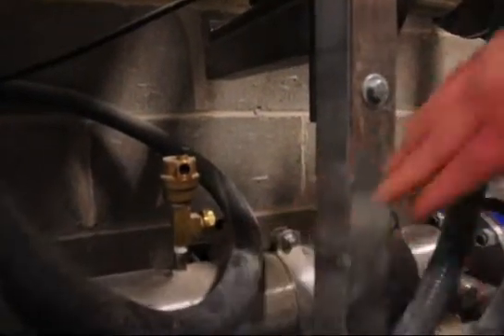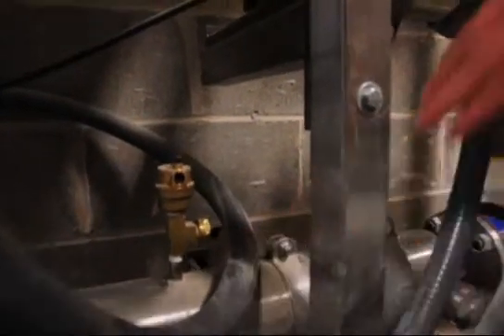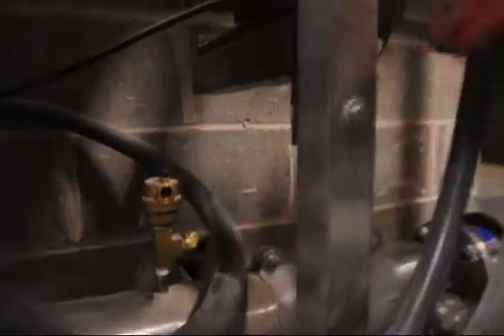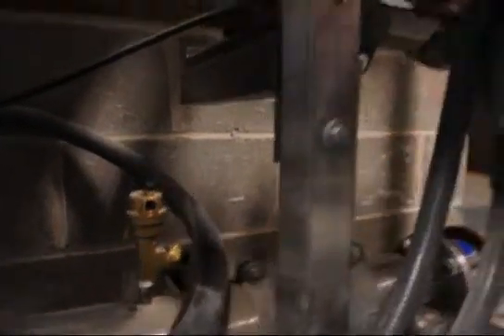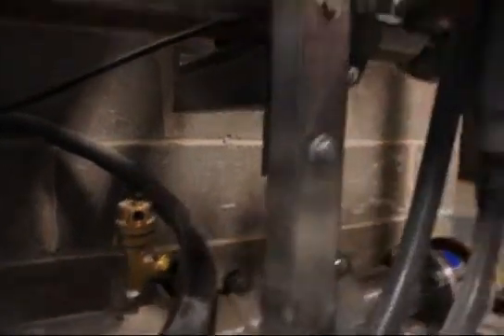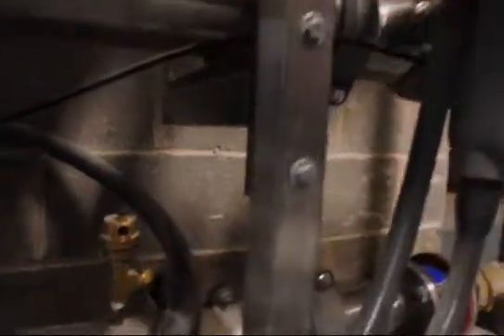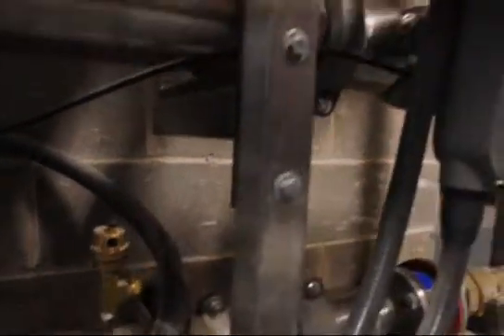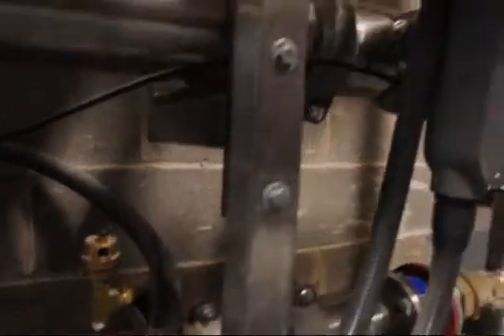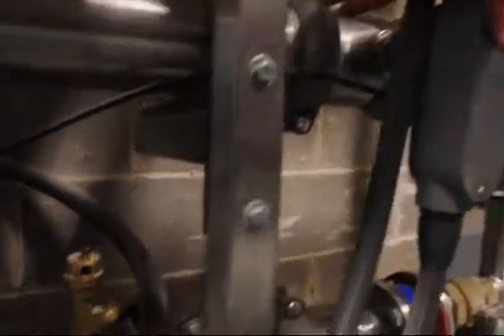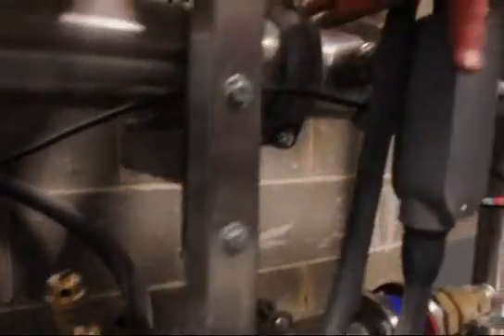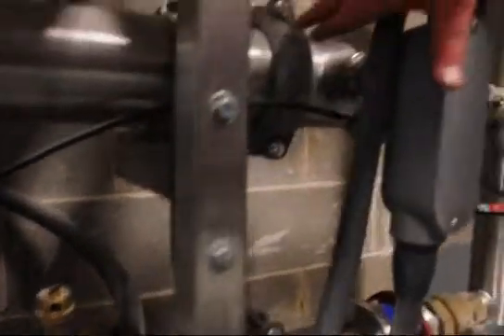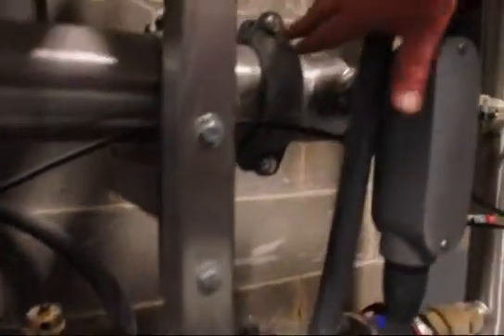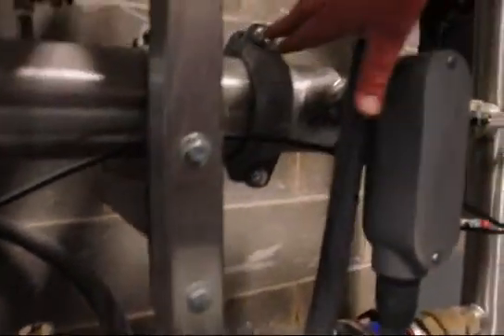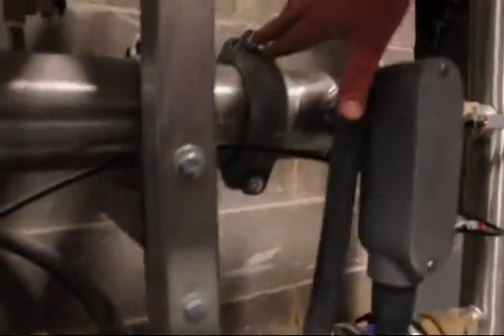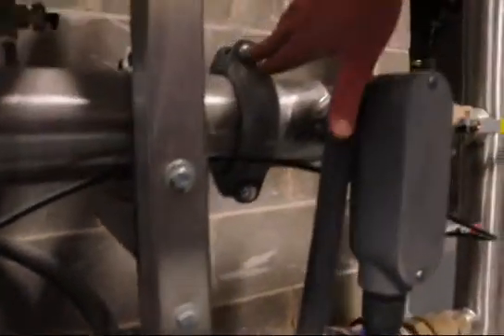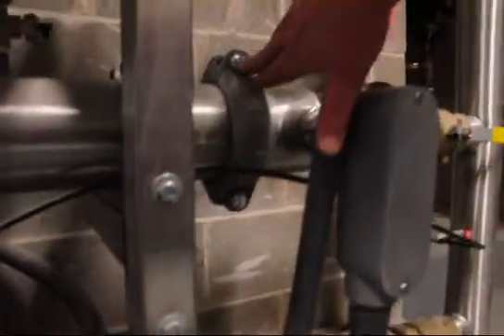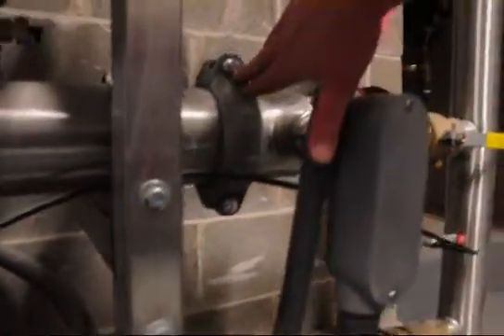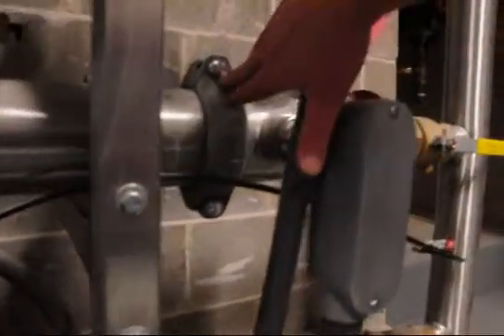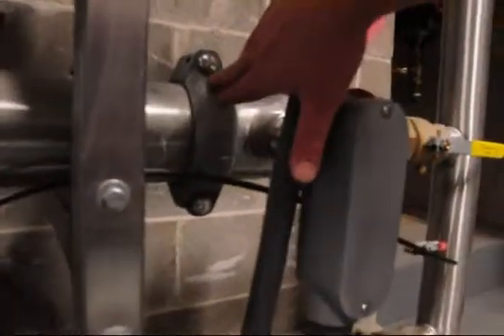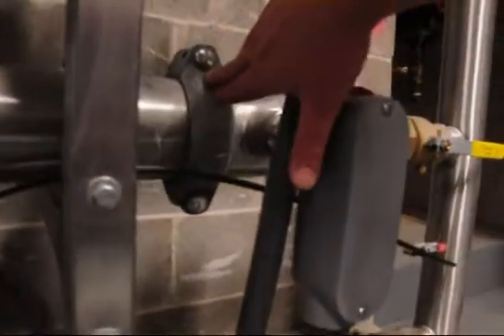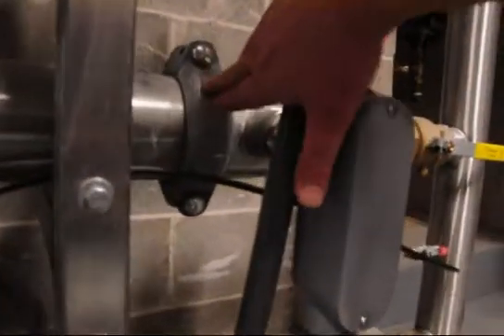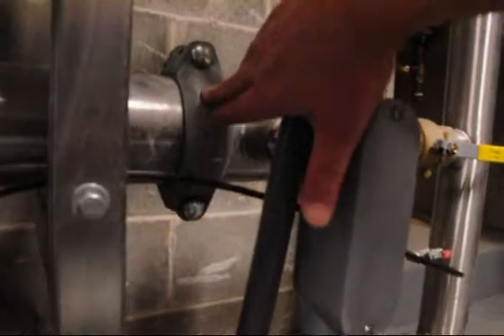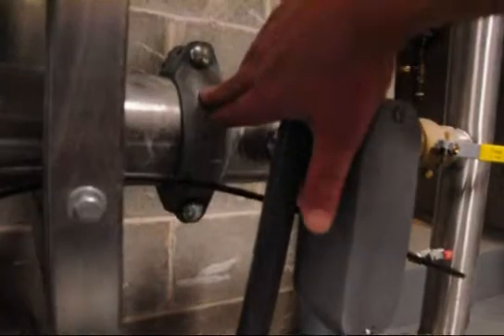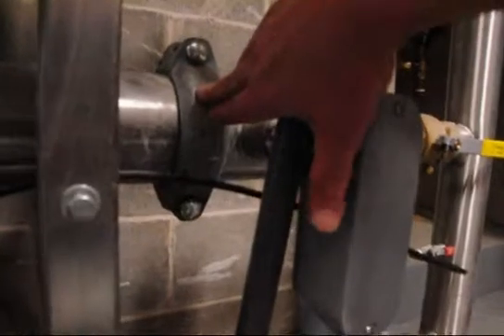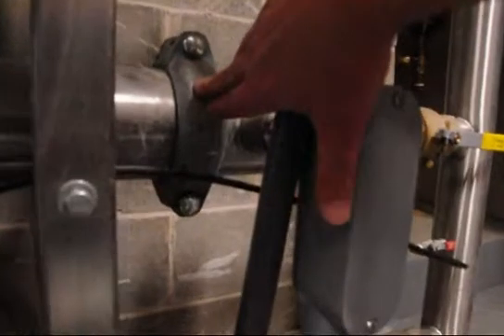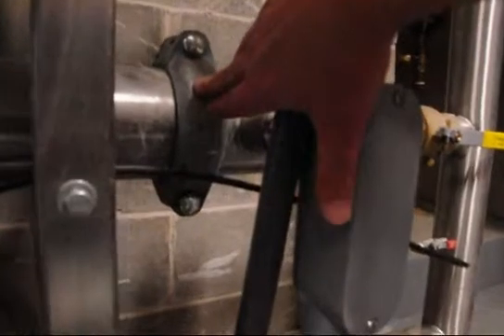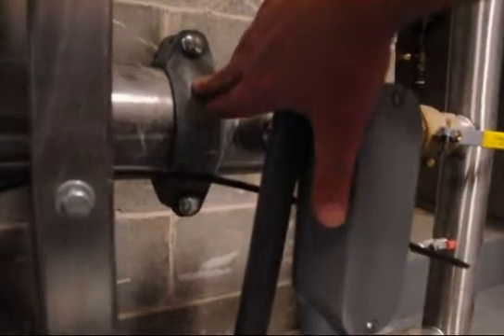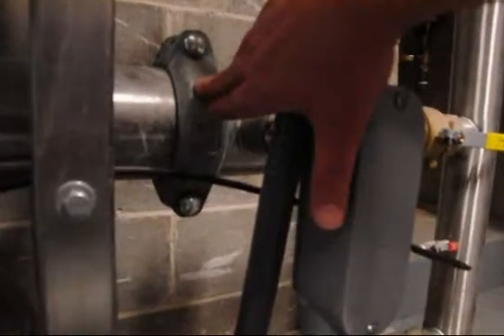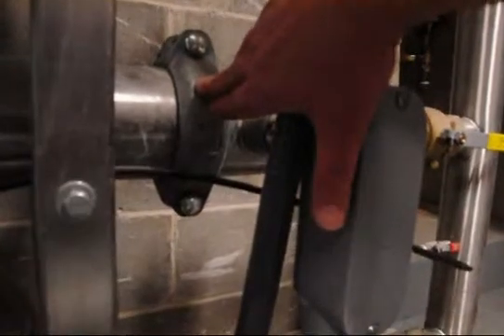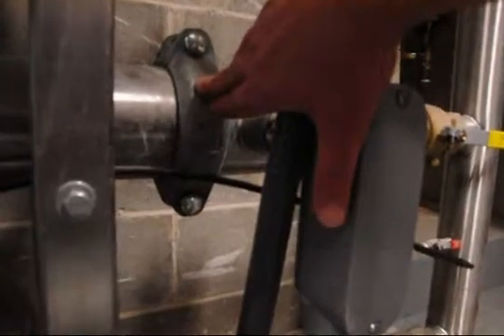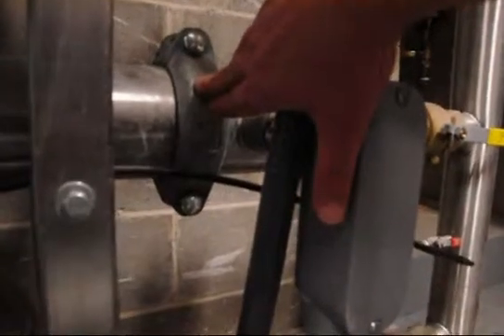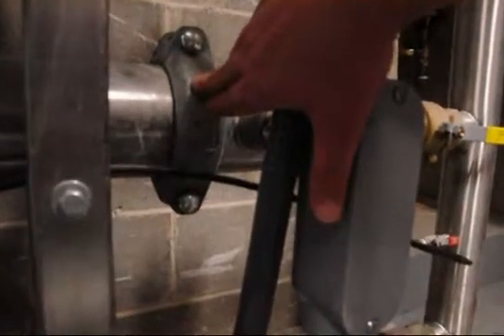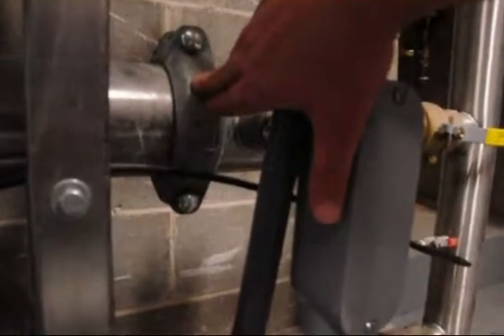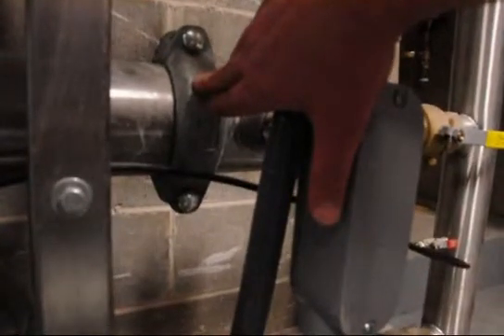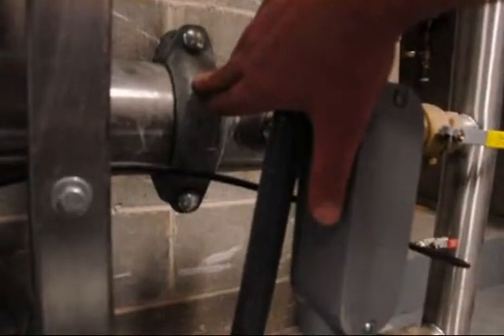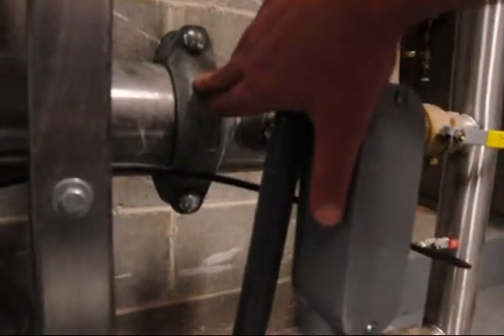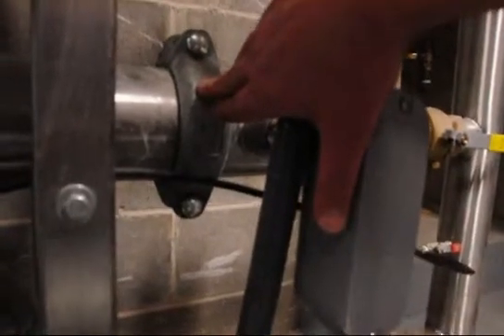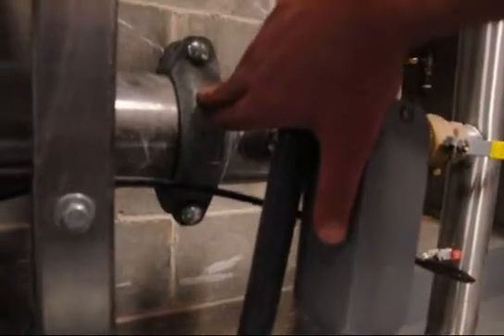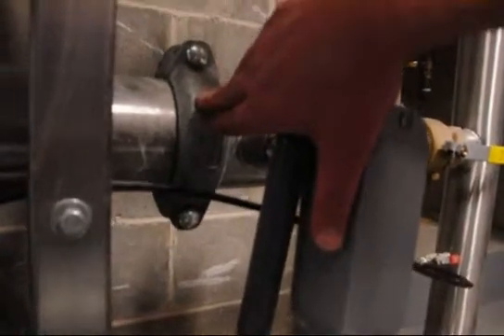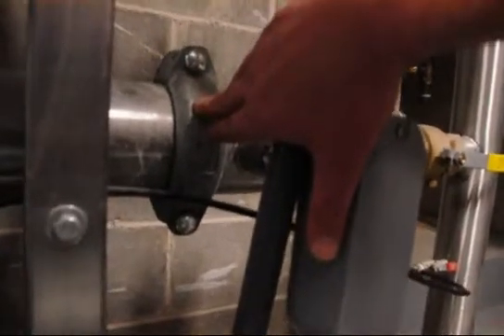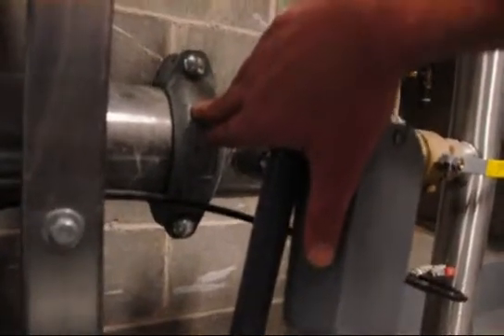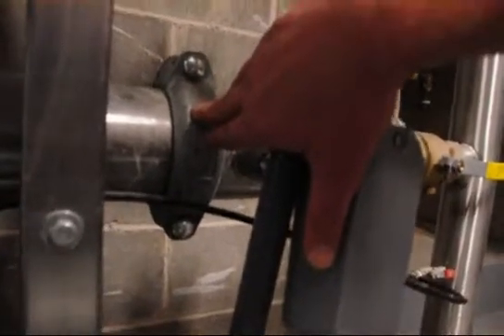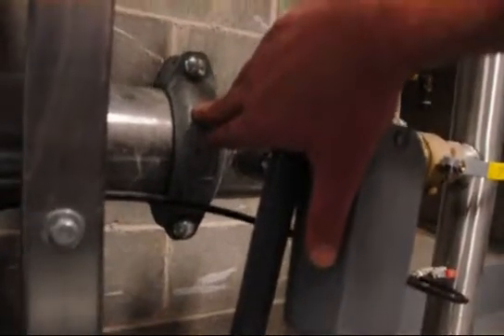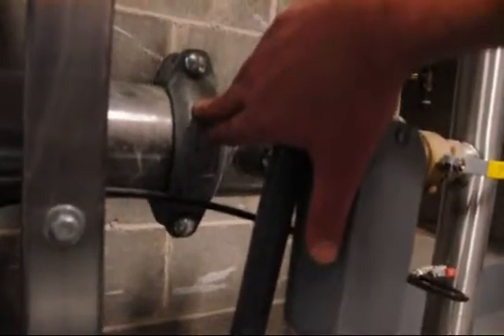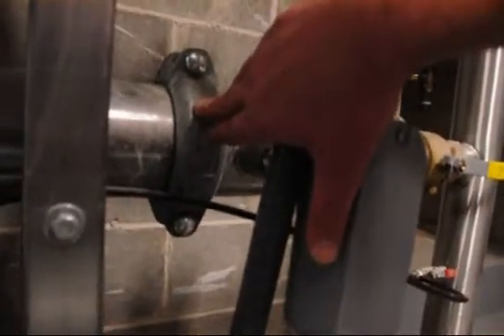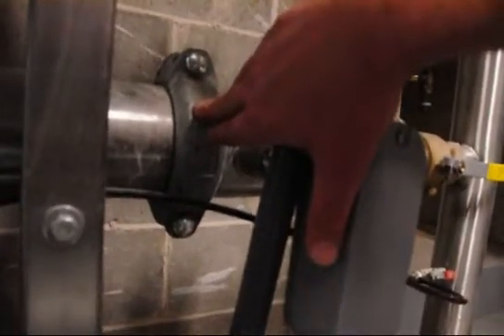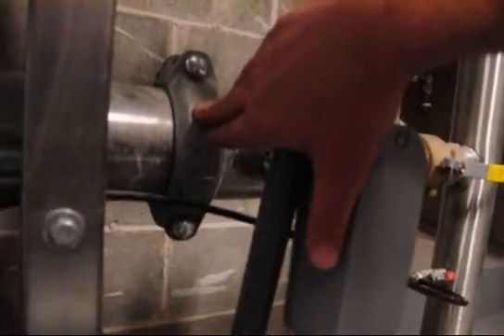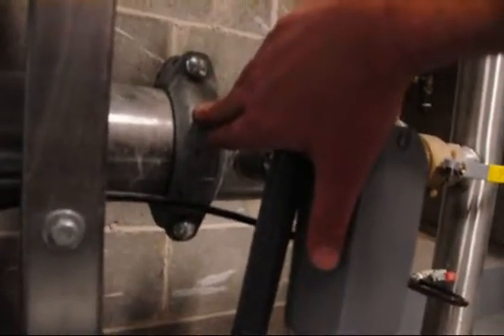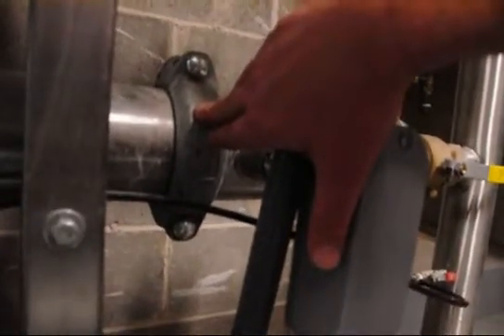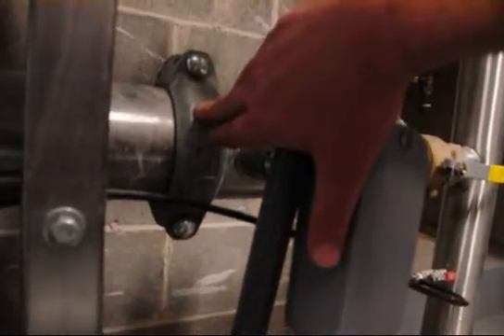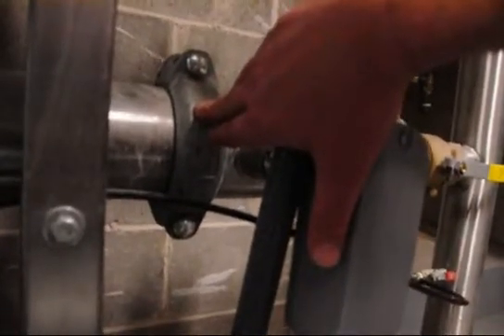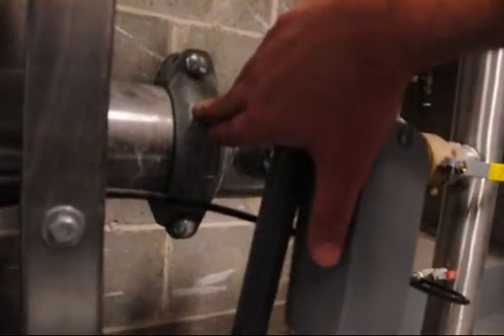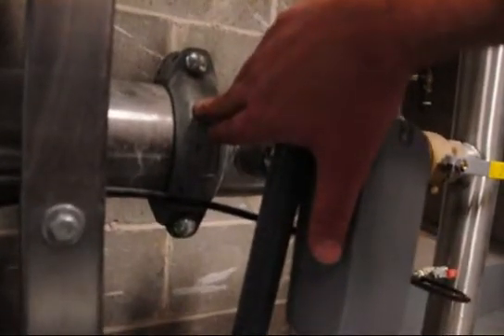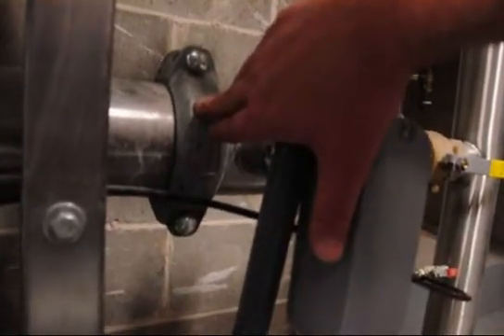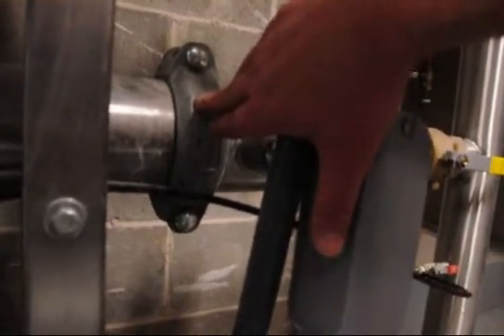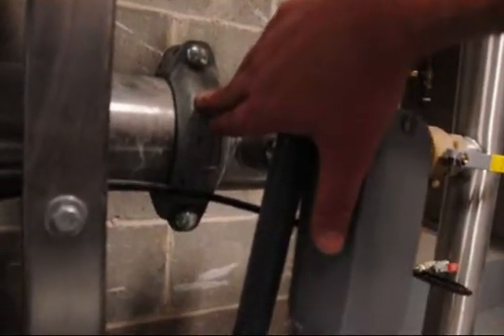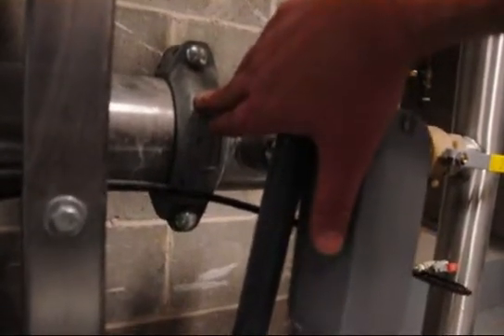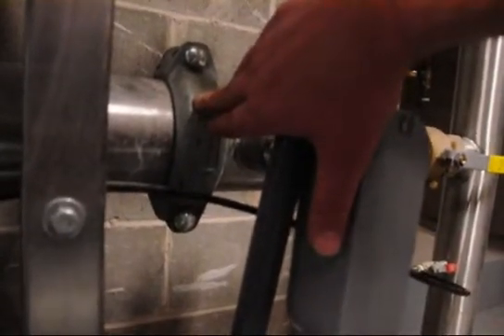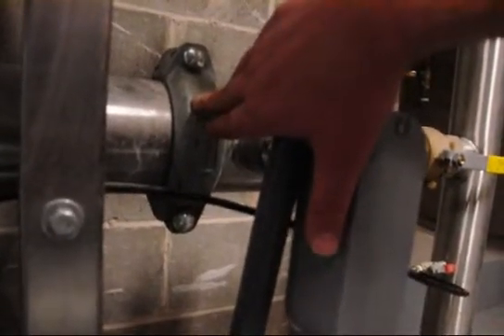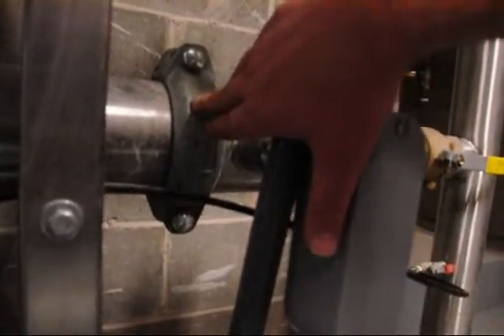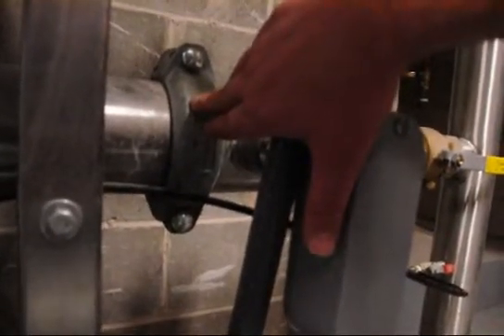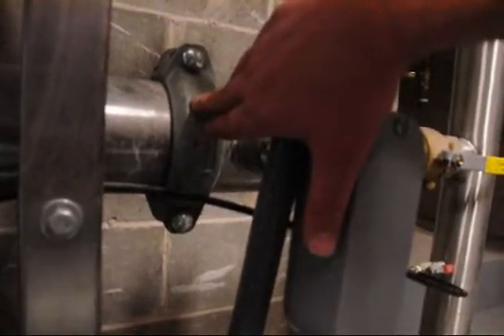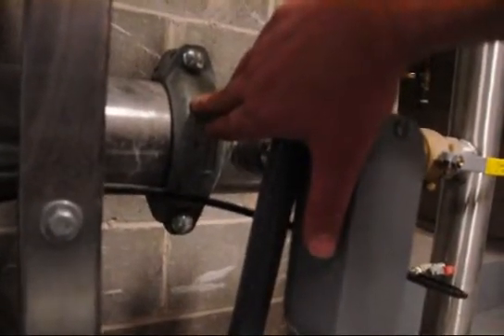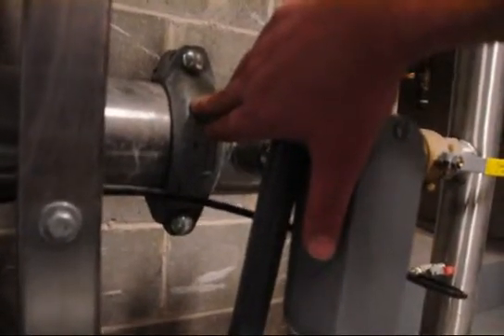Next to that we have a victolic style coupling, which breaks apart for servicing the pump and the motor, which slide out the end of the tube.